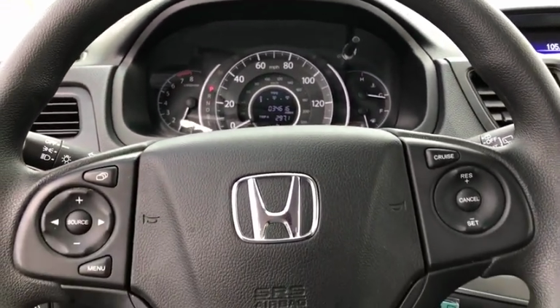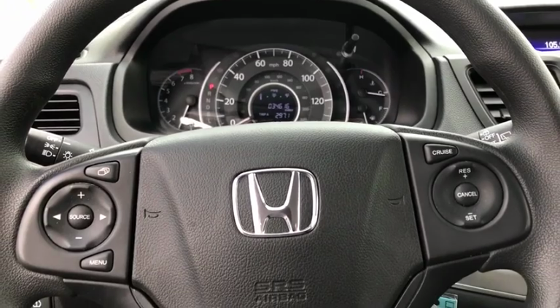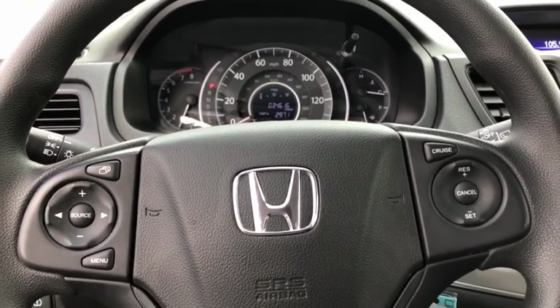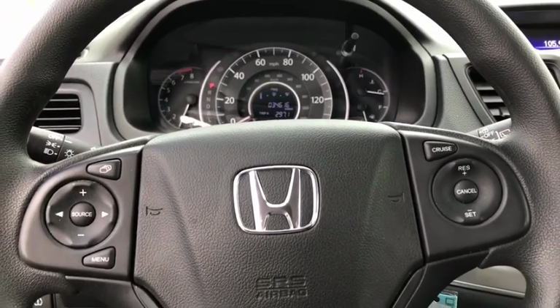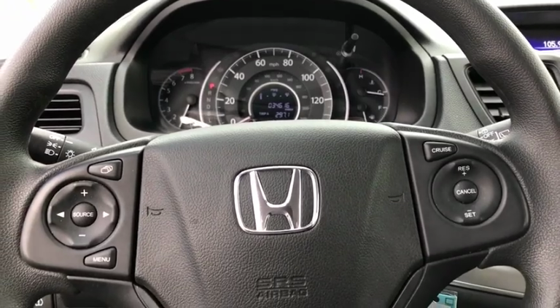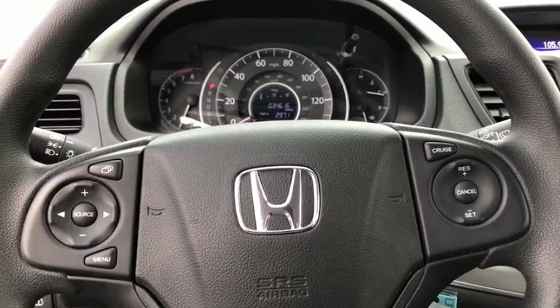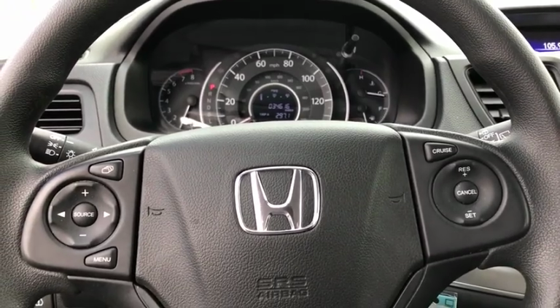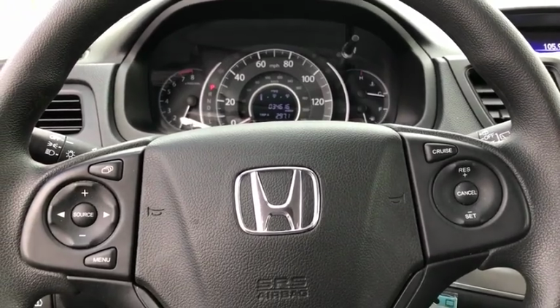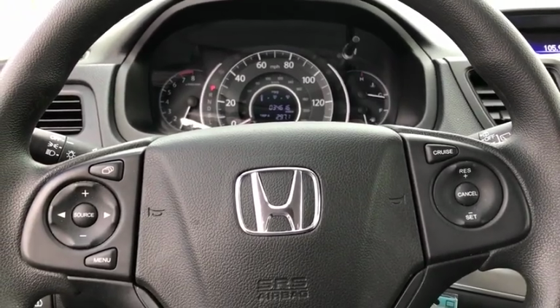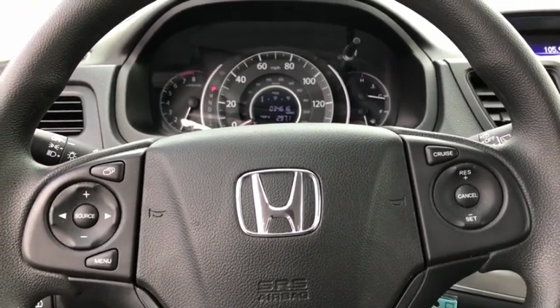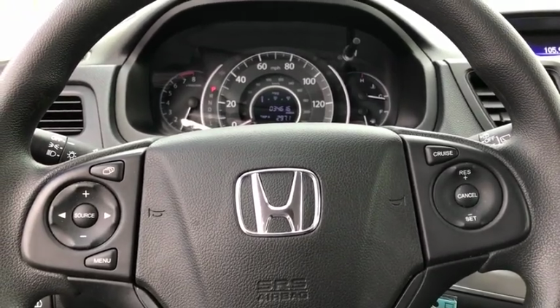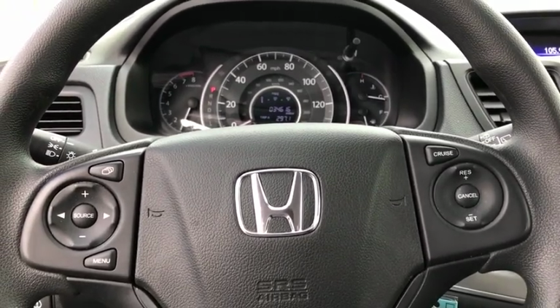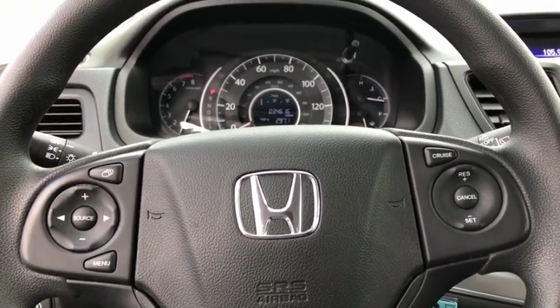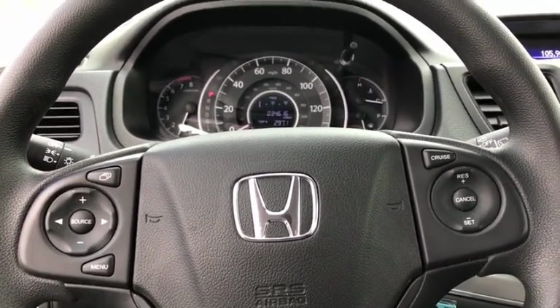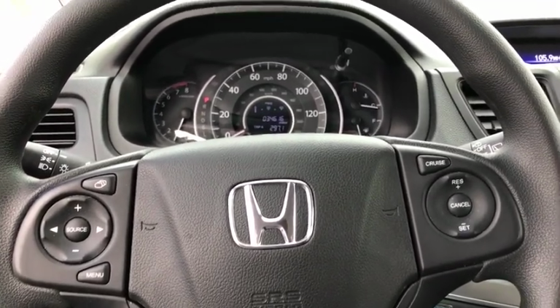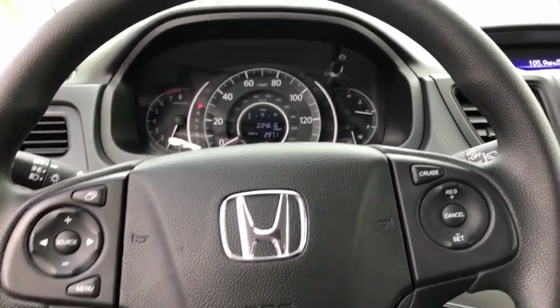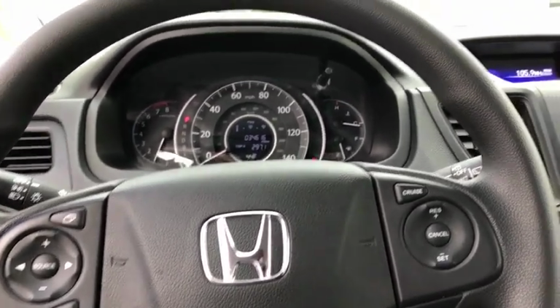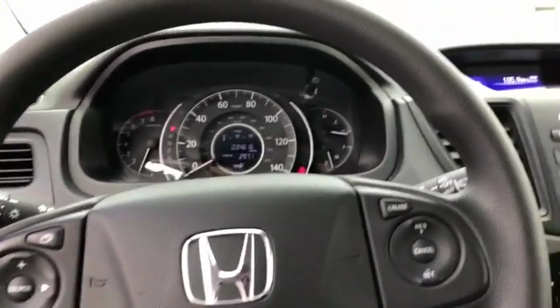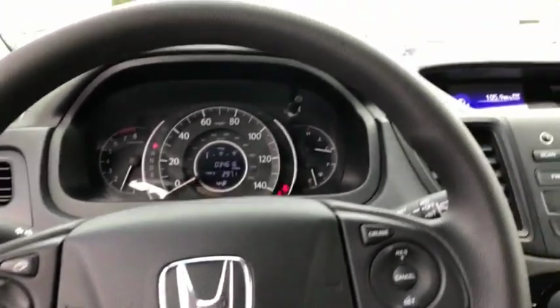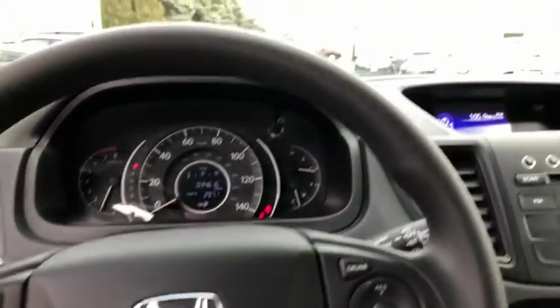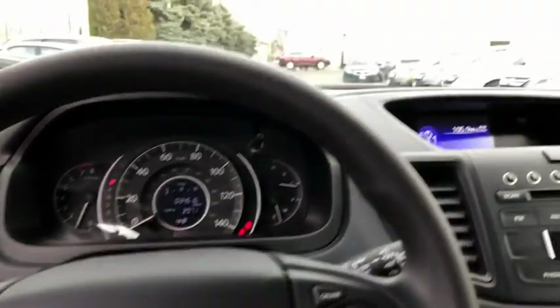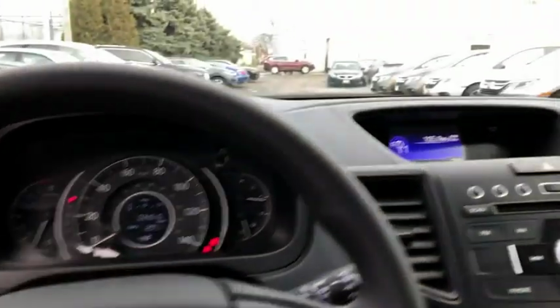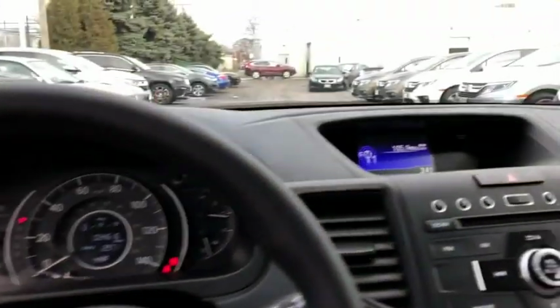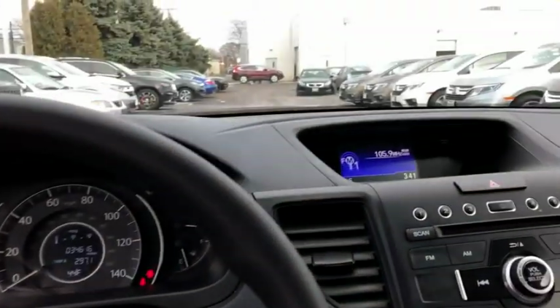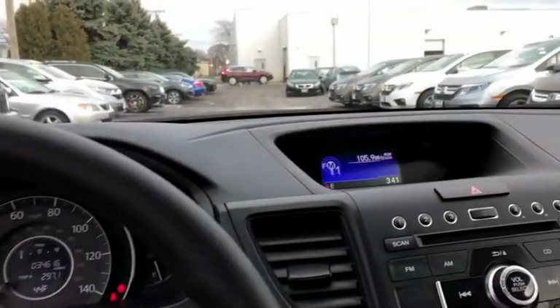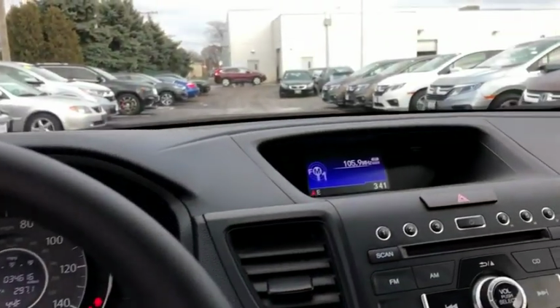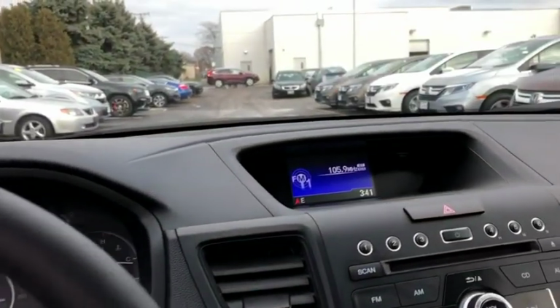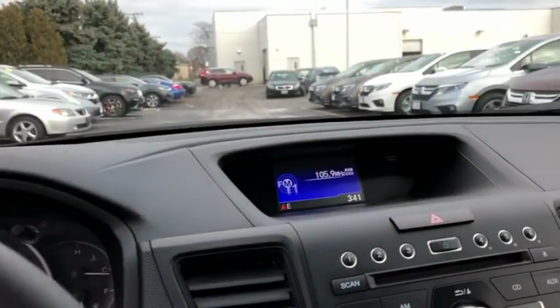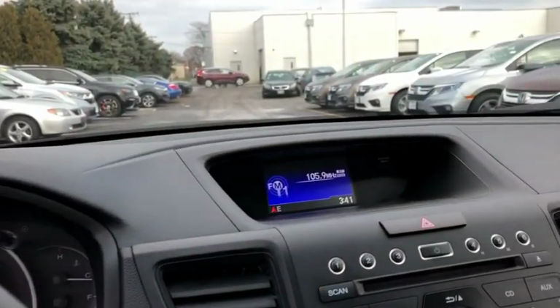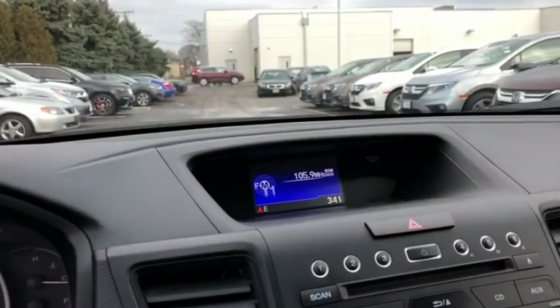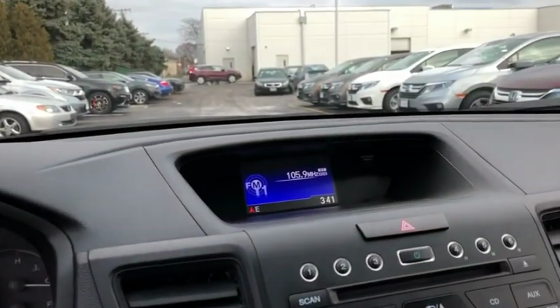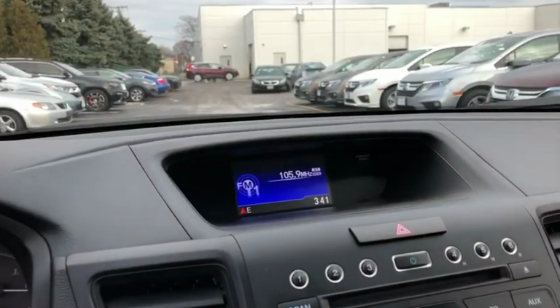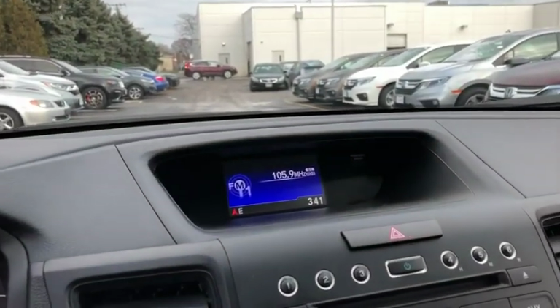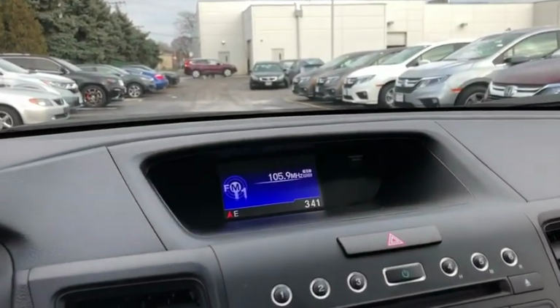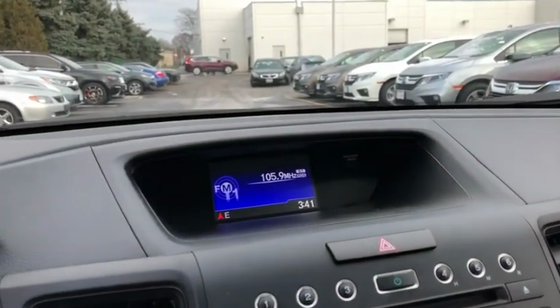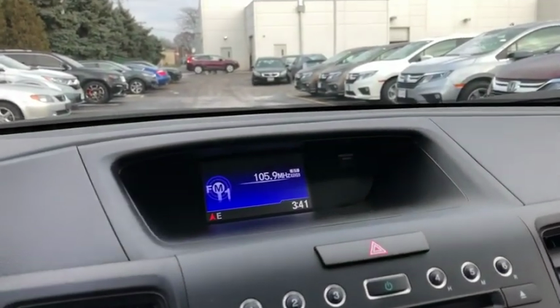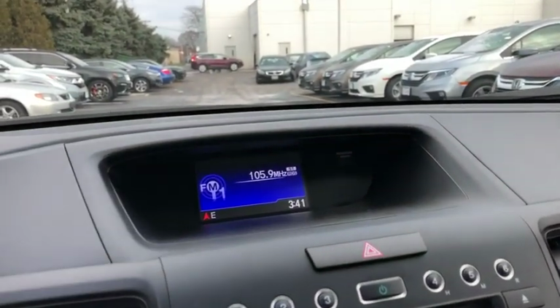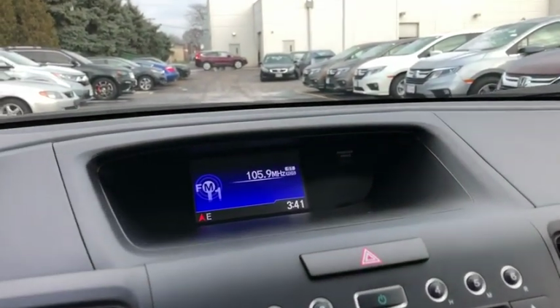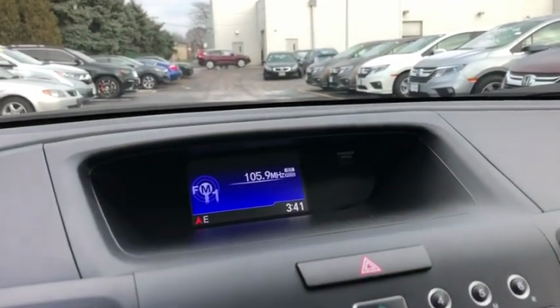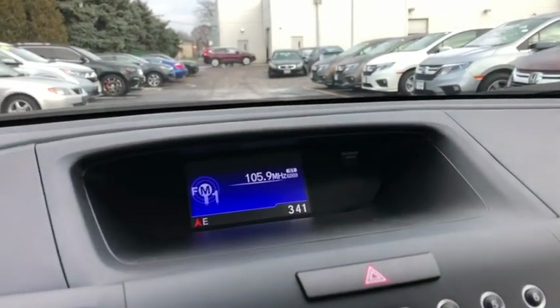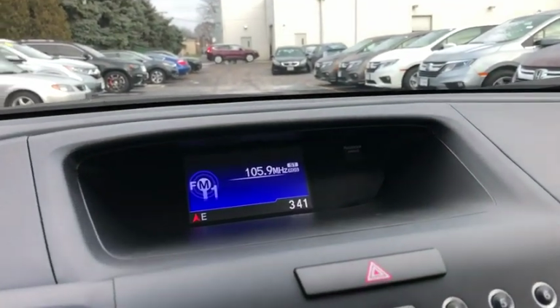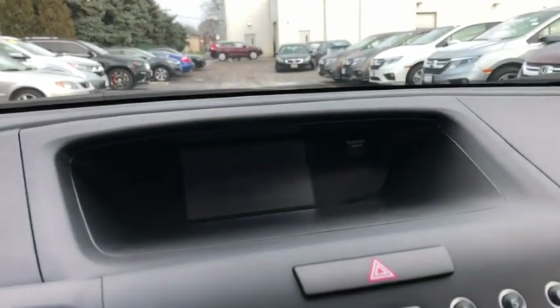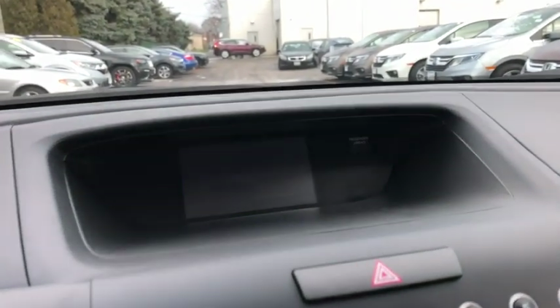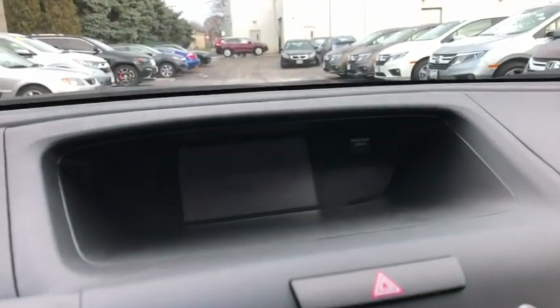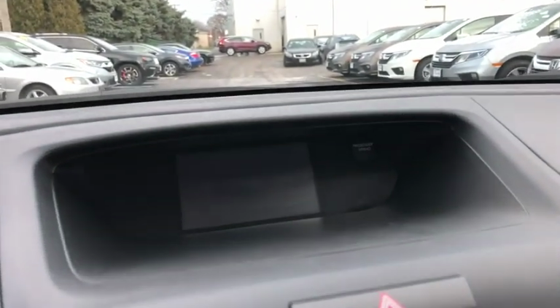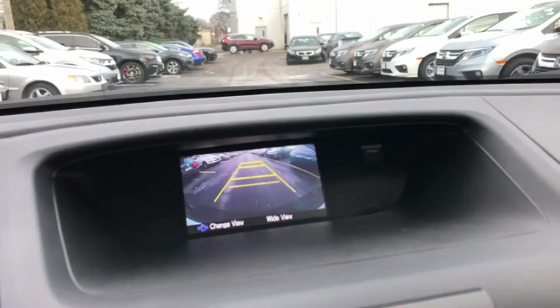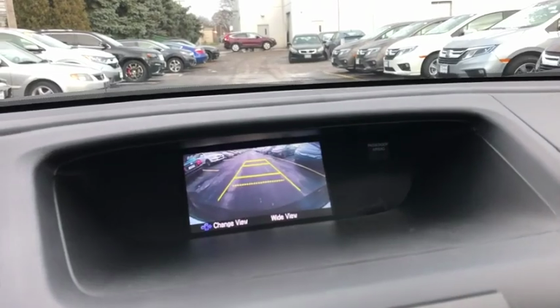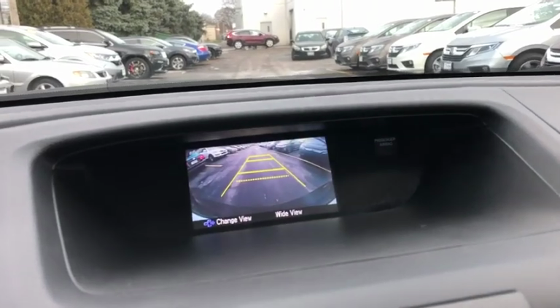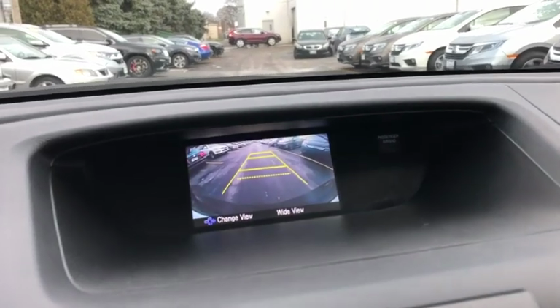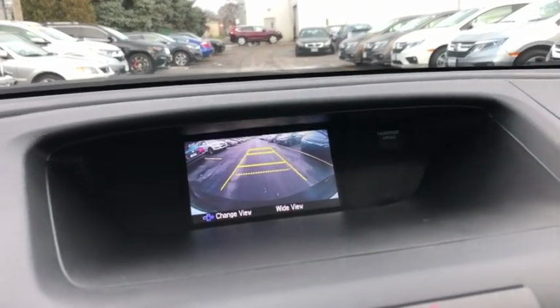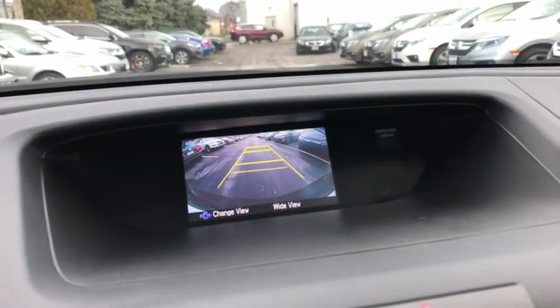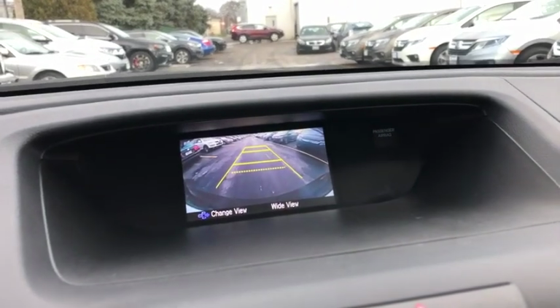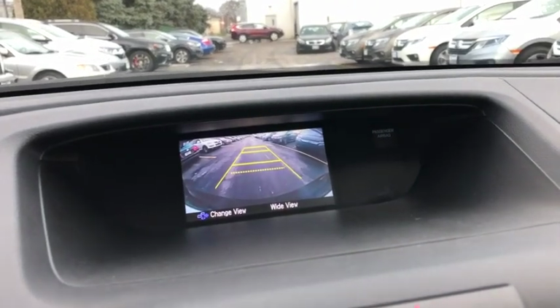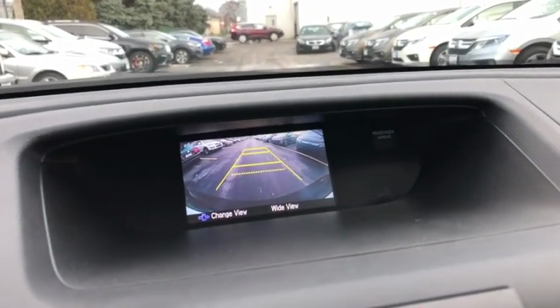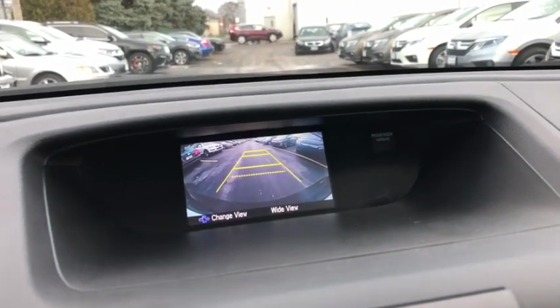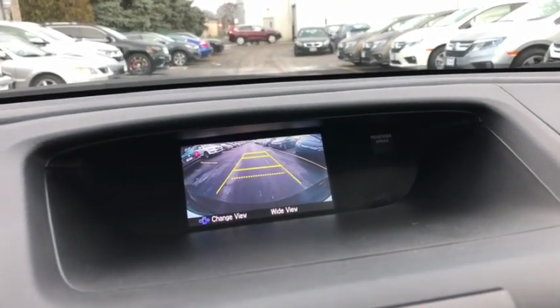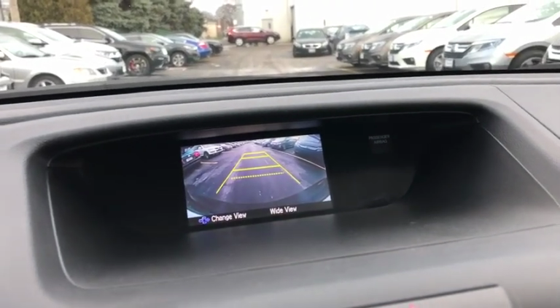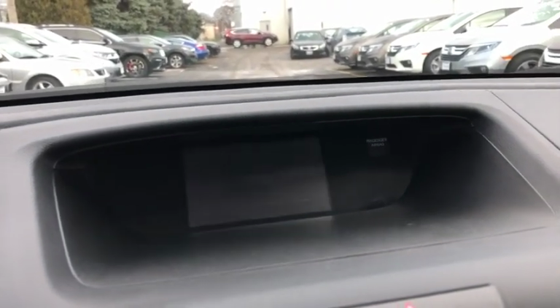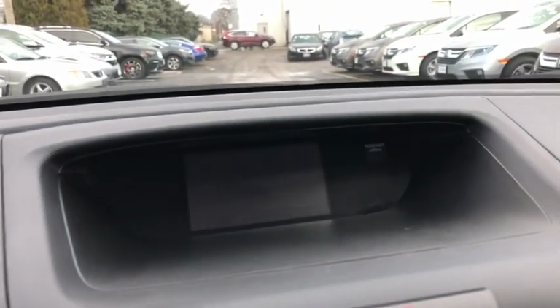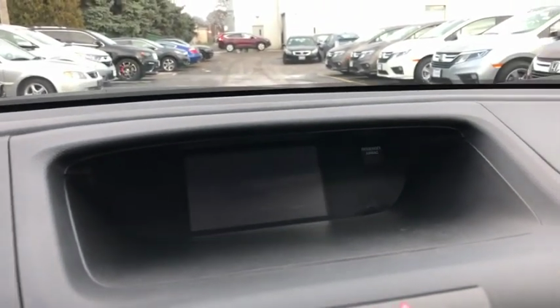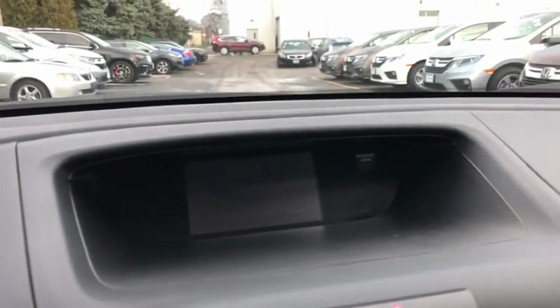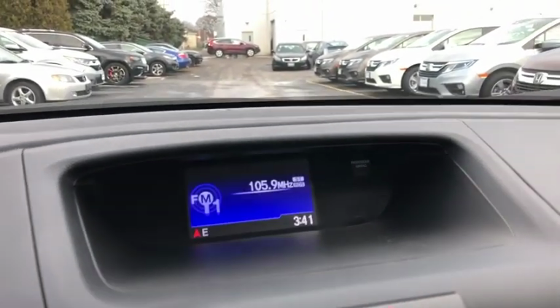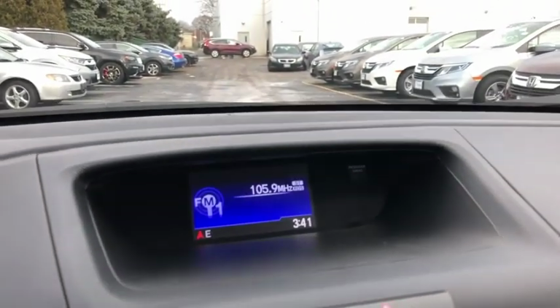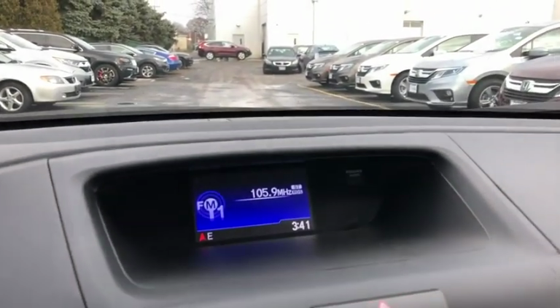Tachometer, panic alarm, overhead console, tilt steering wheel, driver vanity mirror, front reading lamps, cloth seat trim.